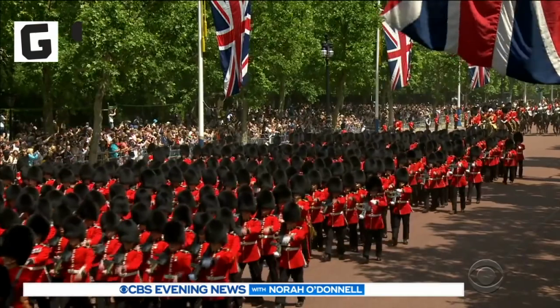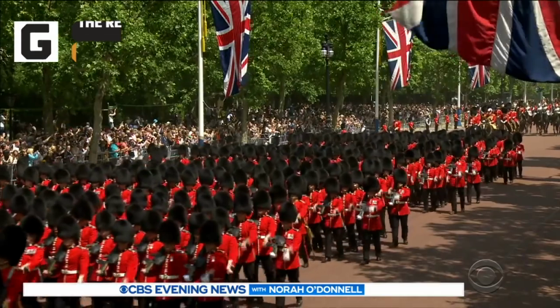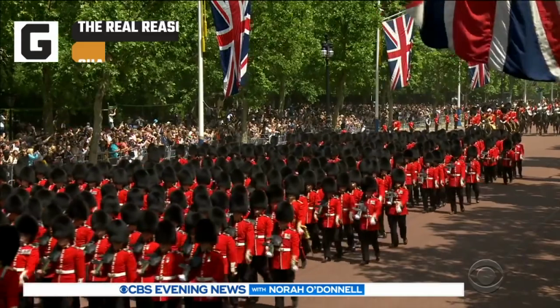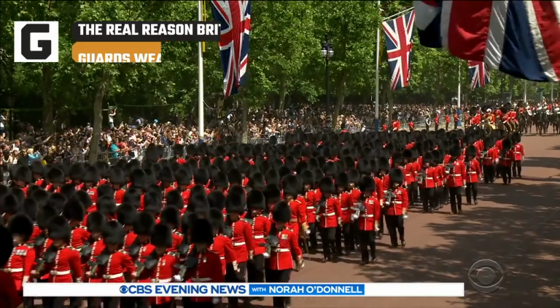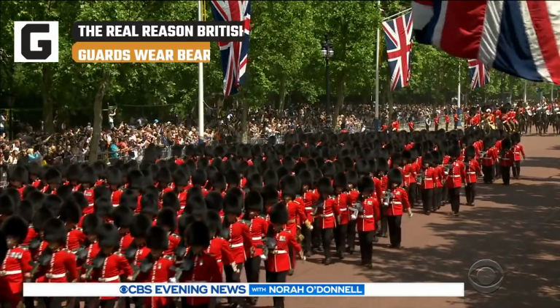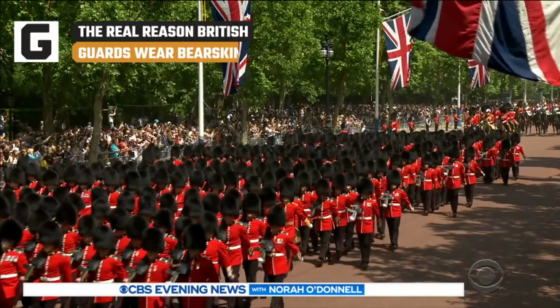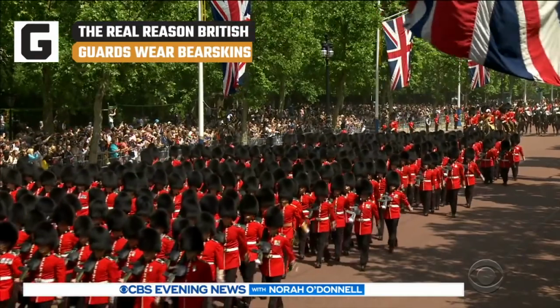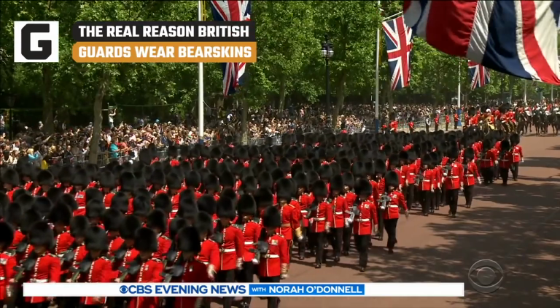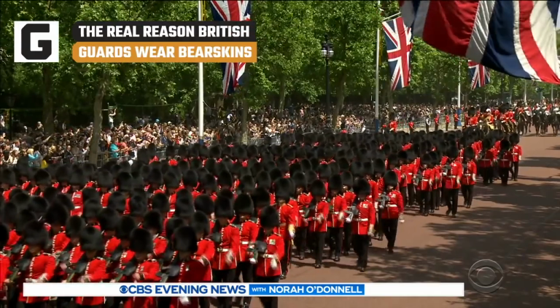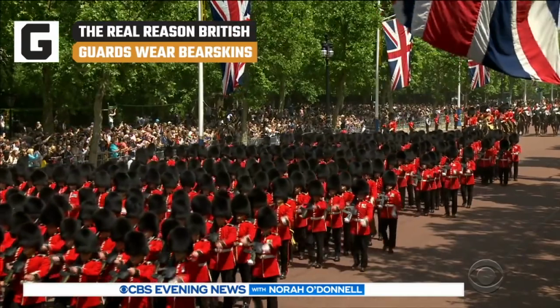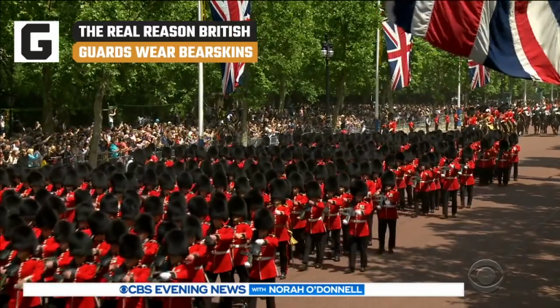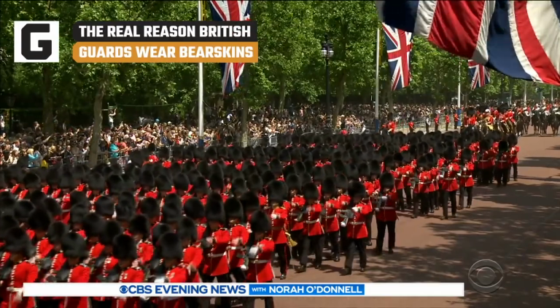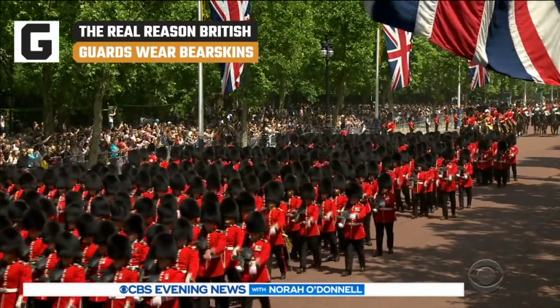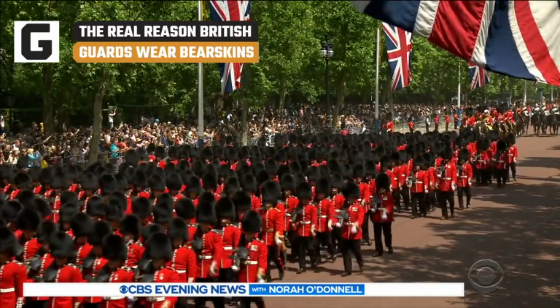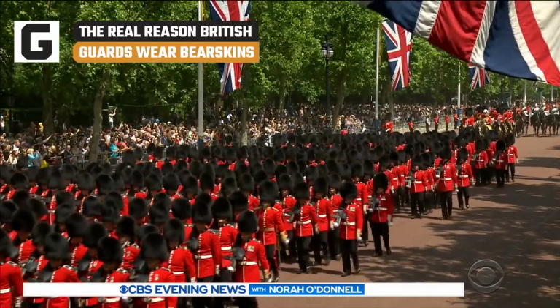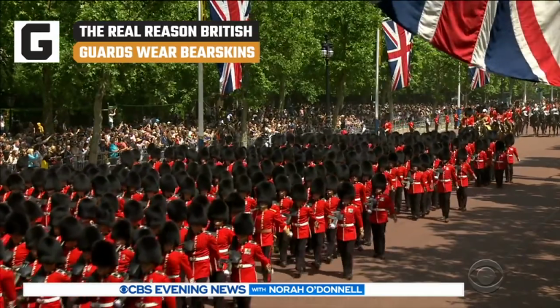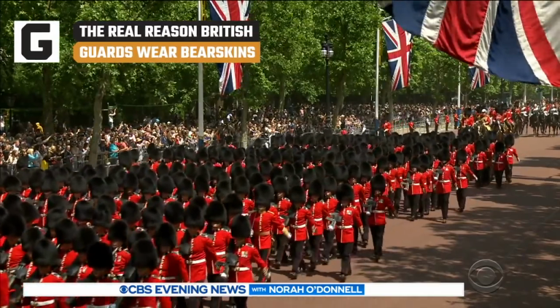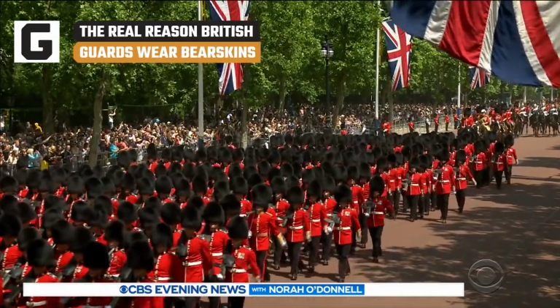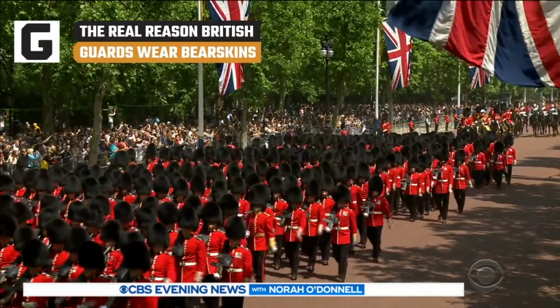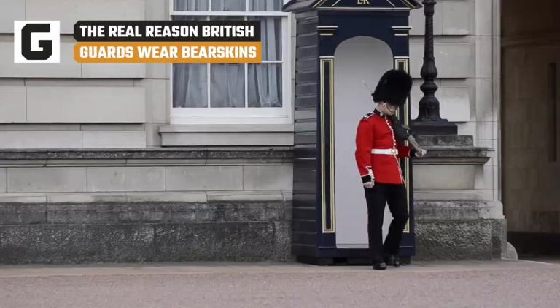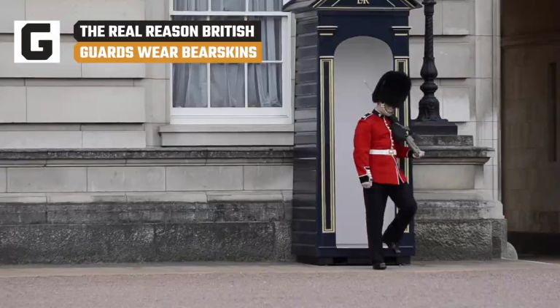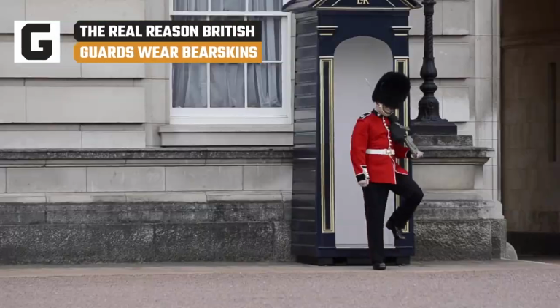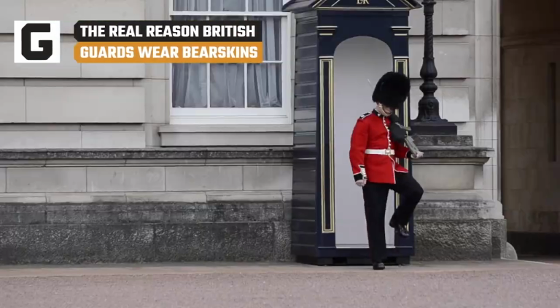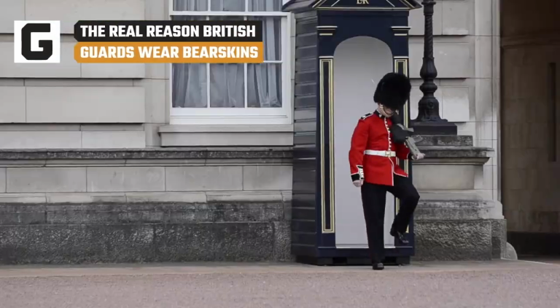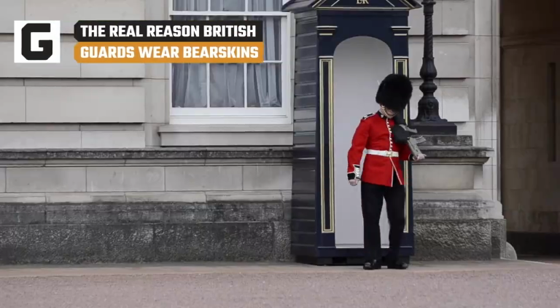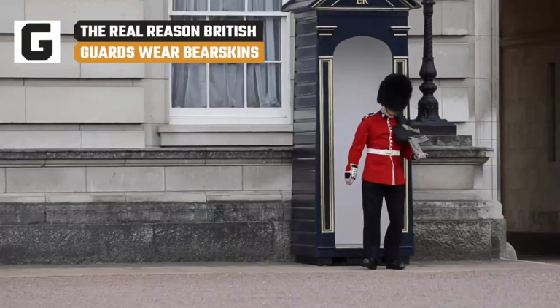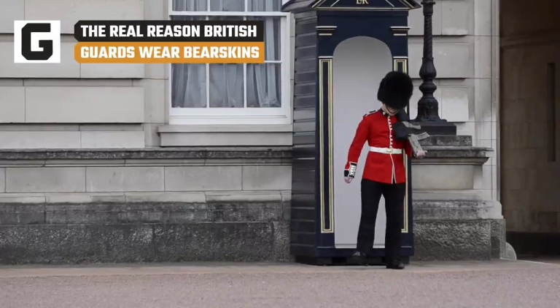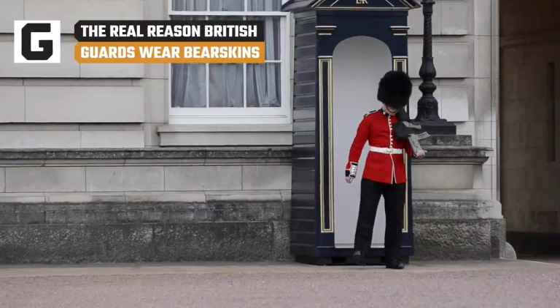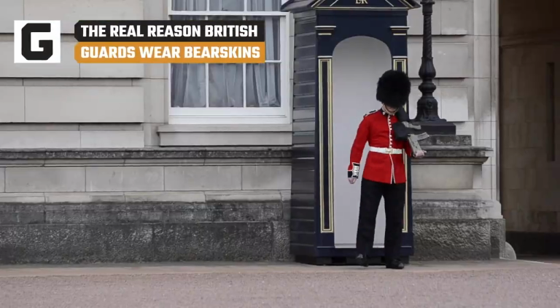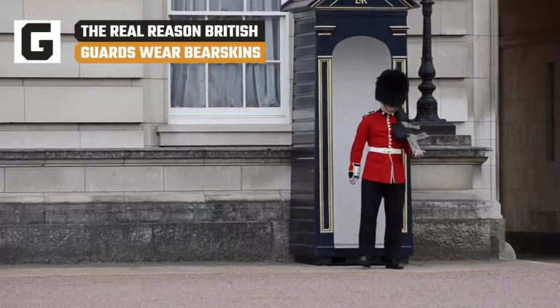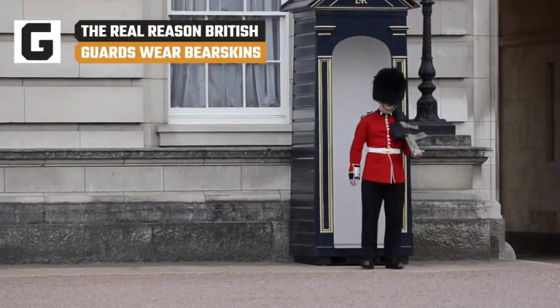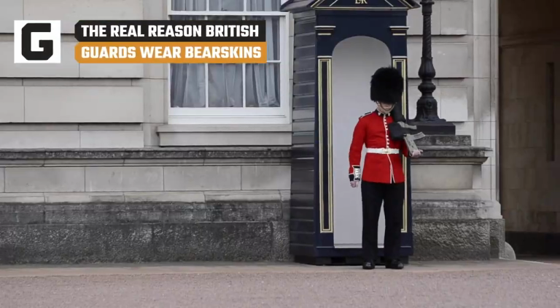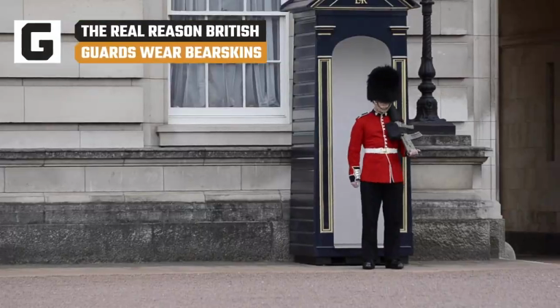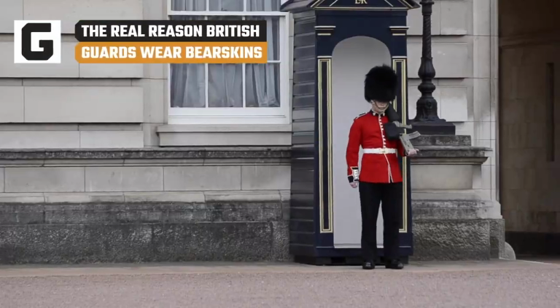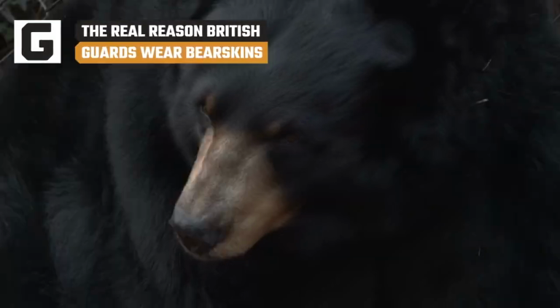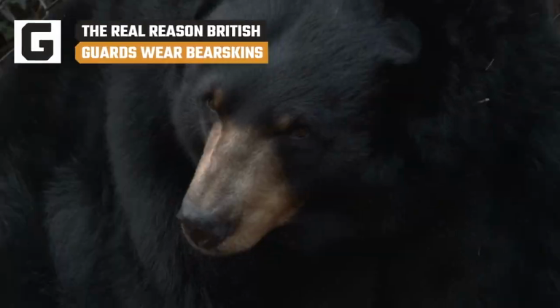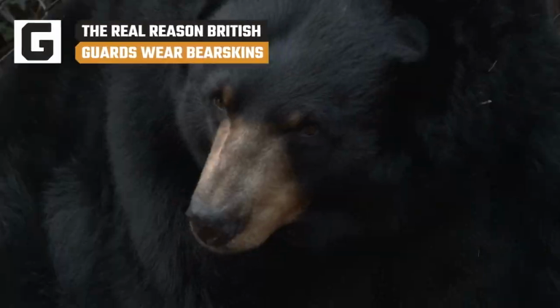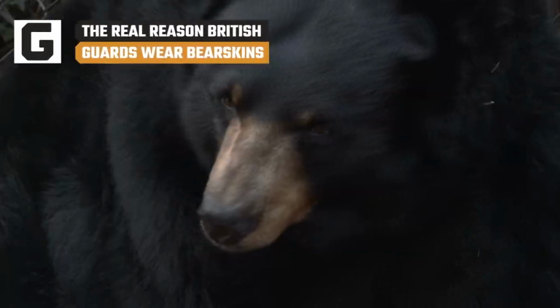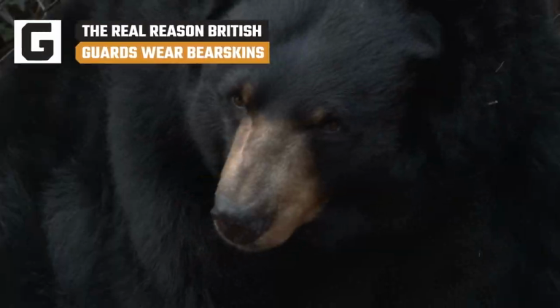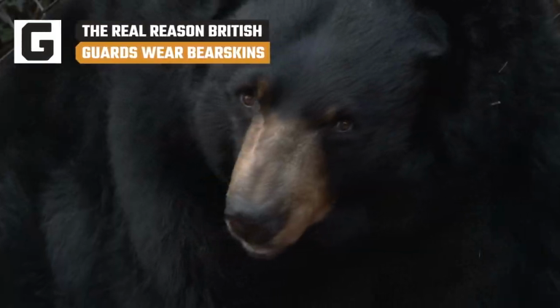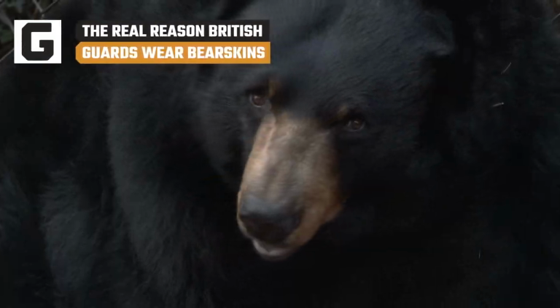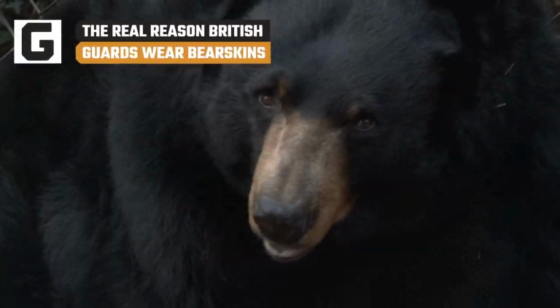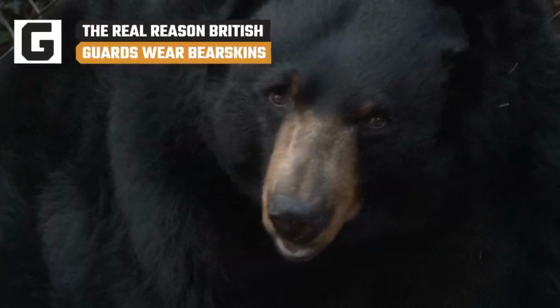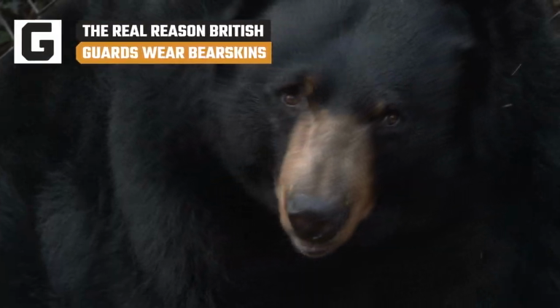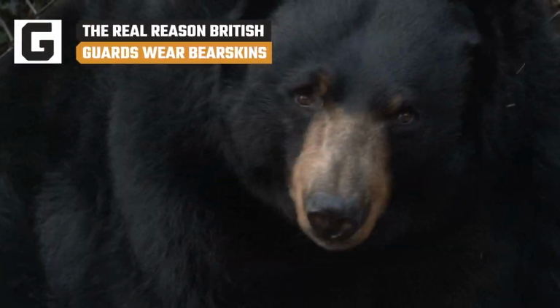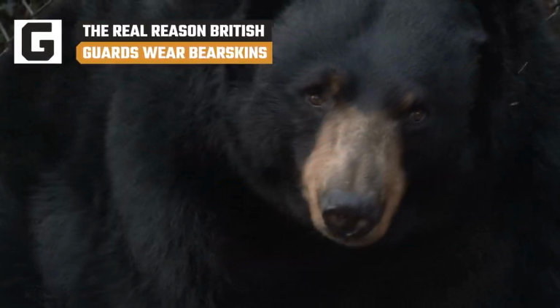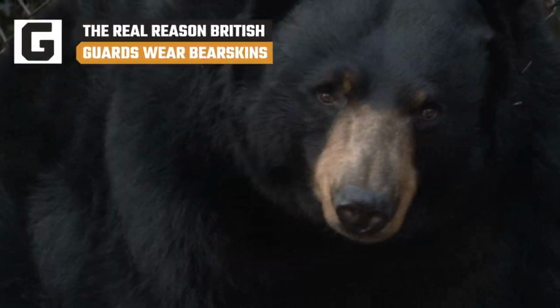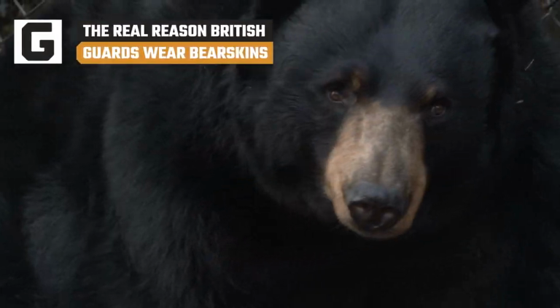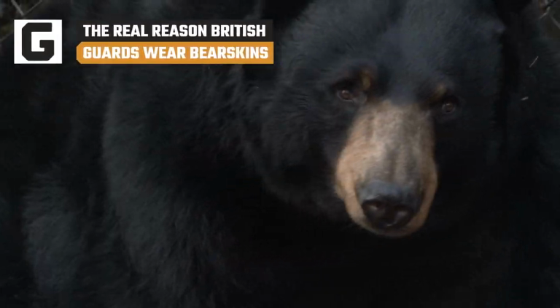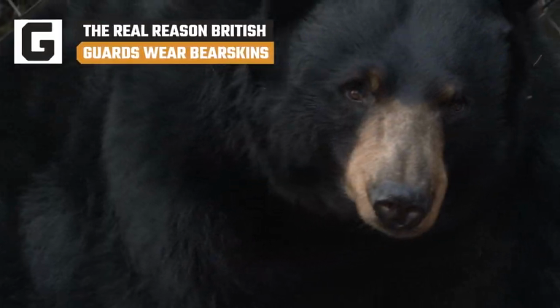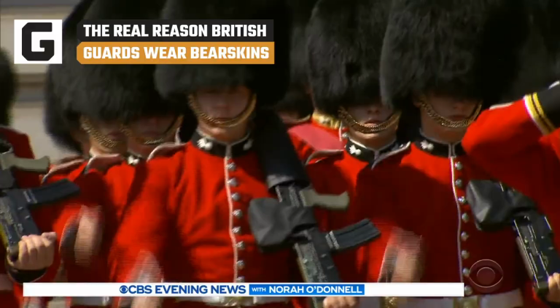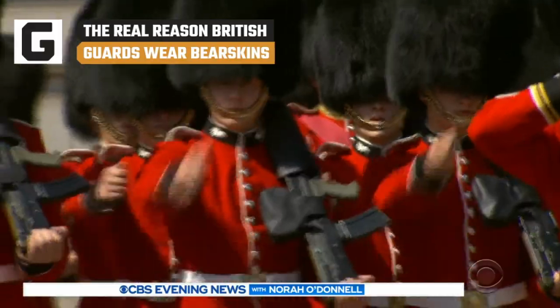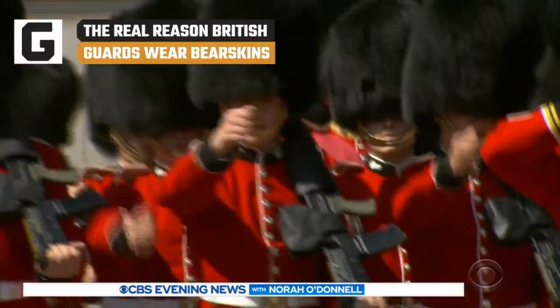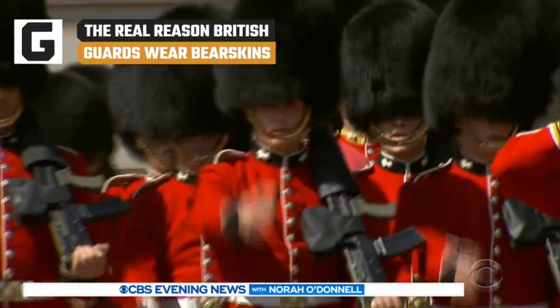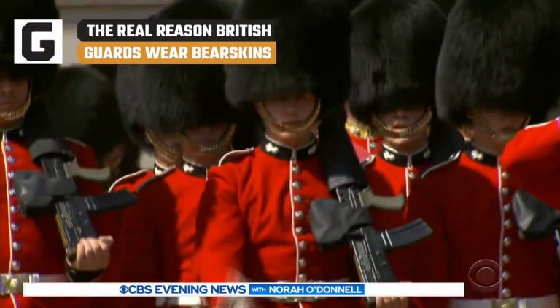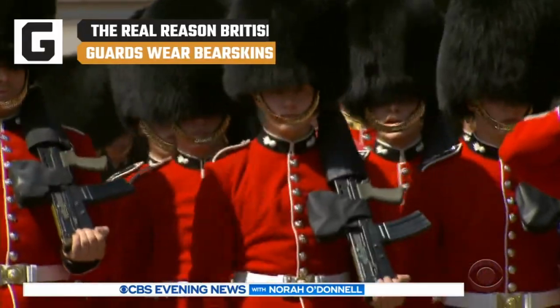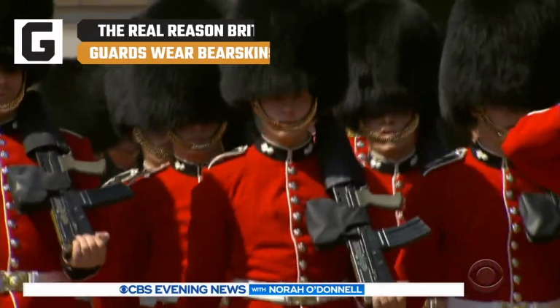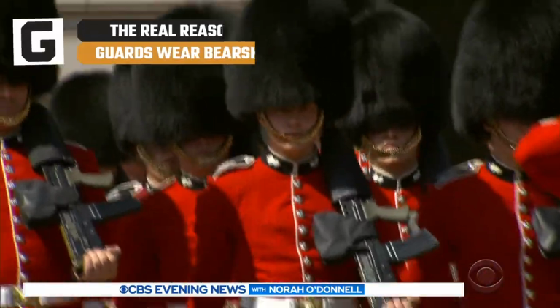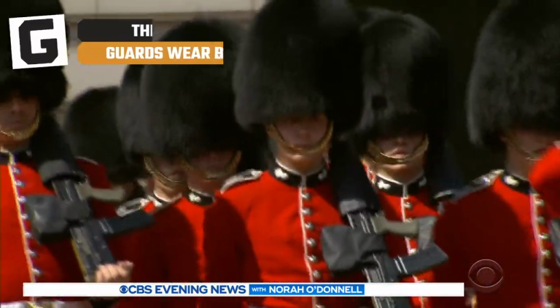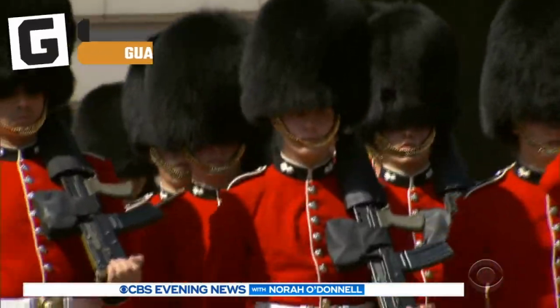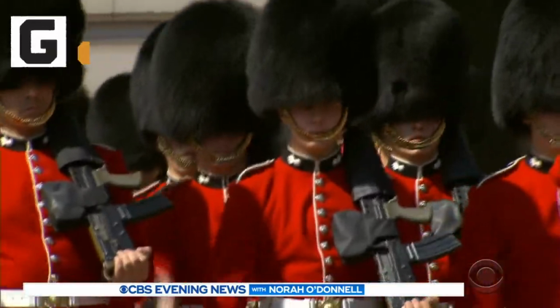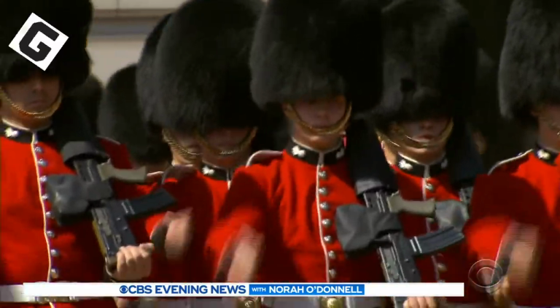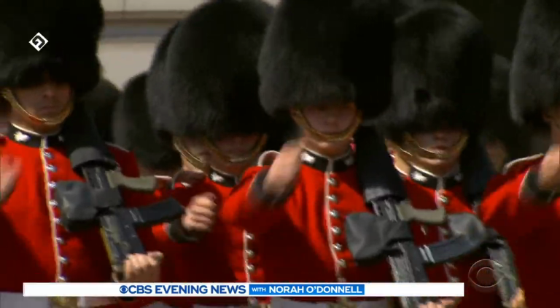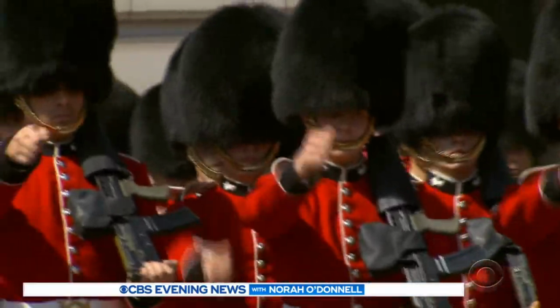Why do the Royal Guards of Buckingham Palace sport those unique hats? Are they really made from bearskin? And why are they so tall?